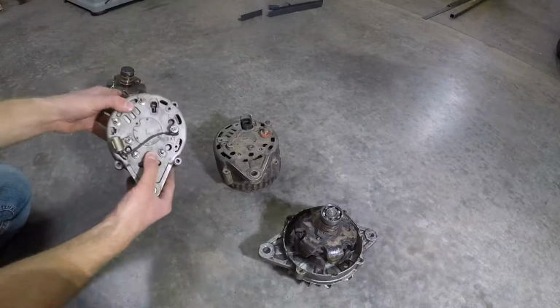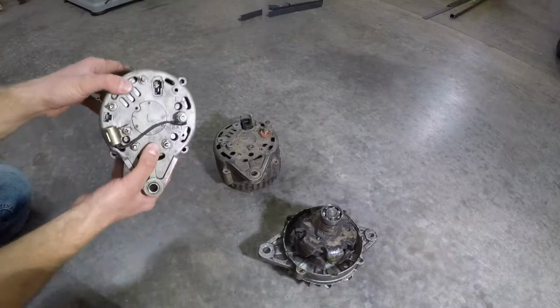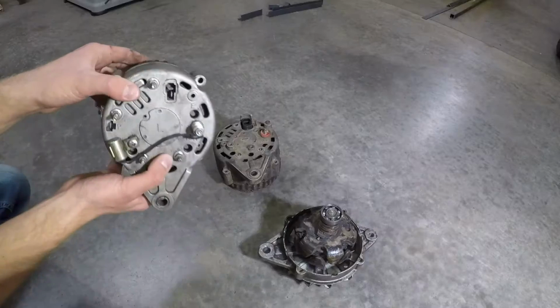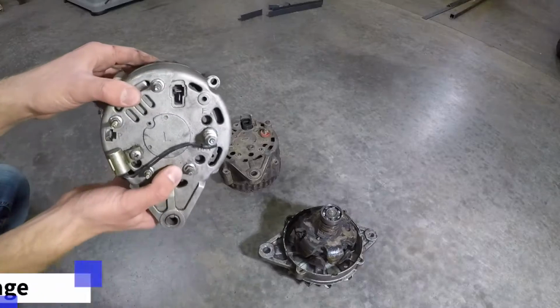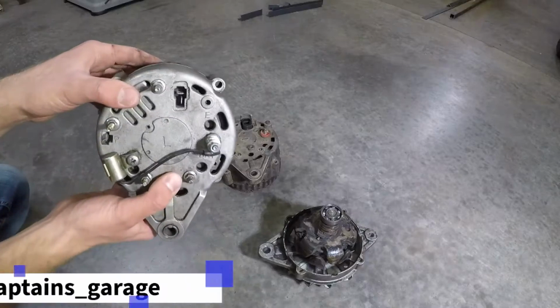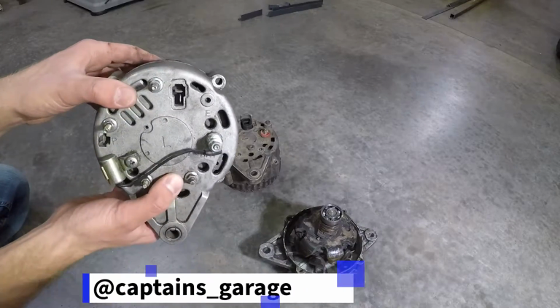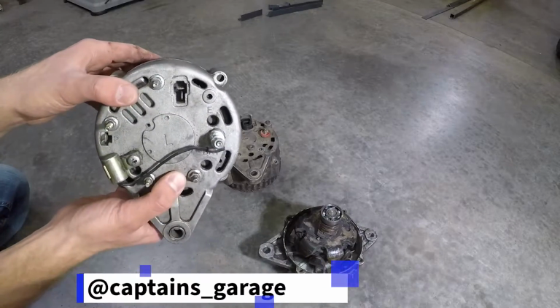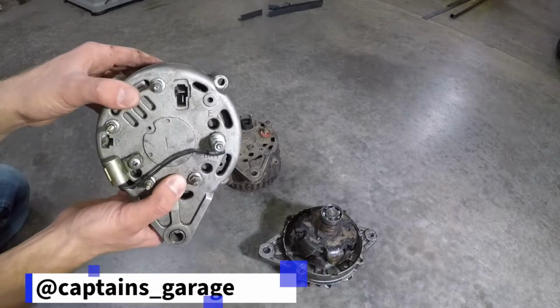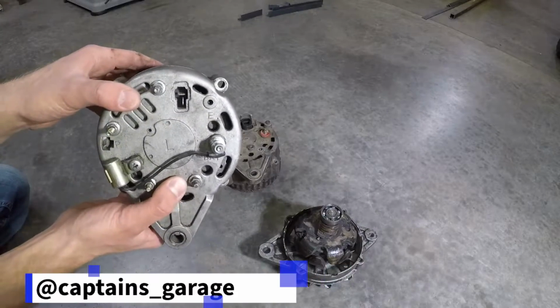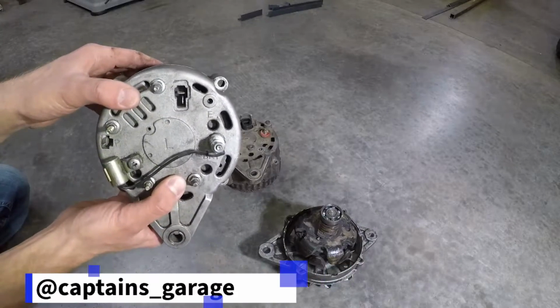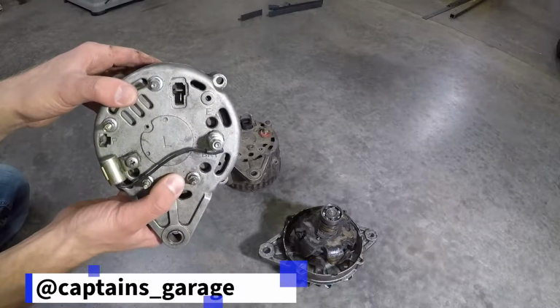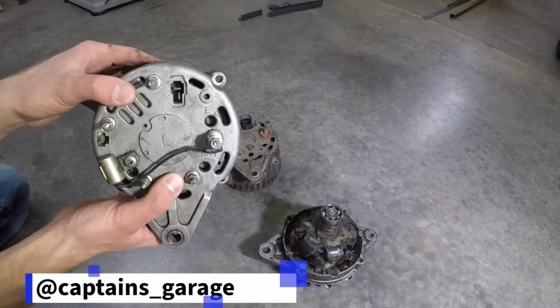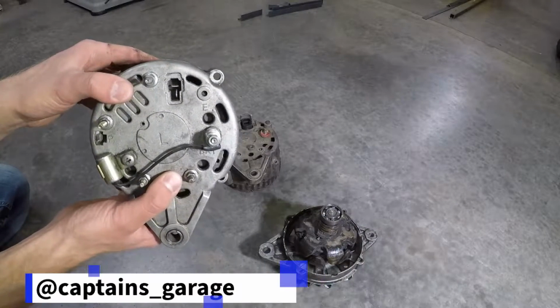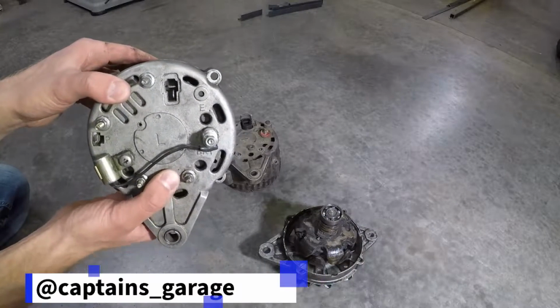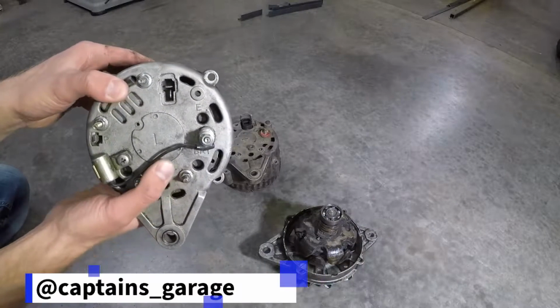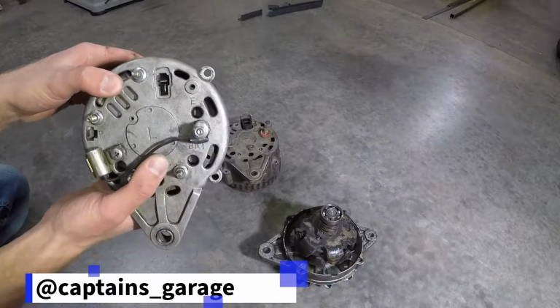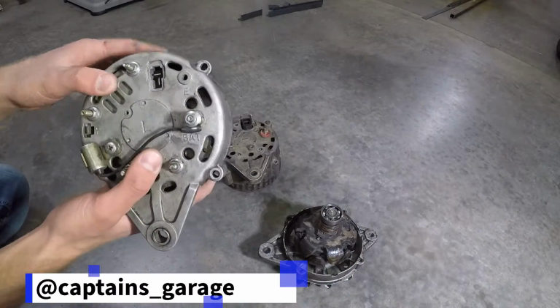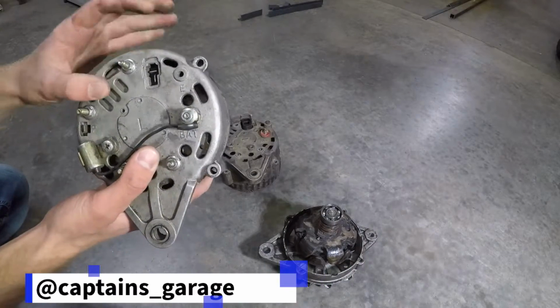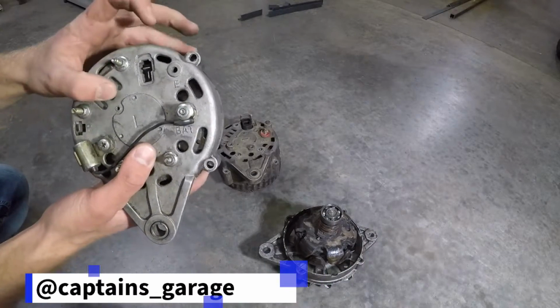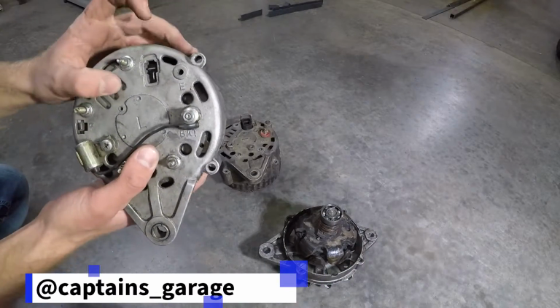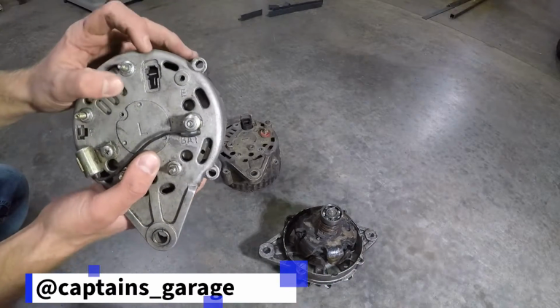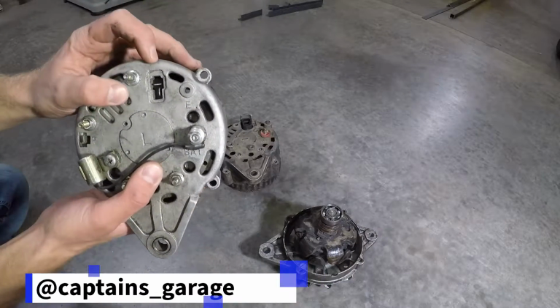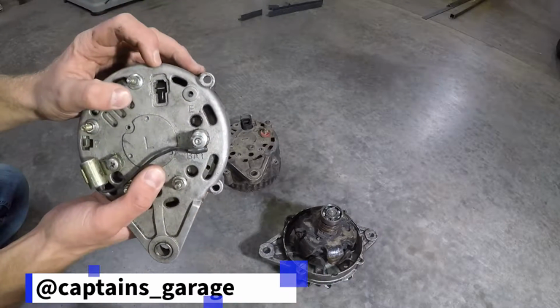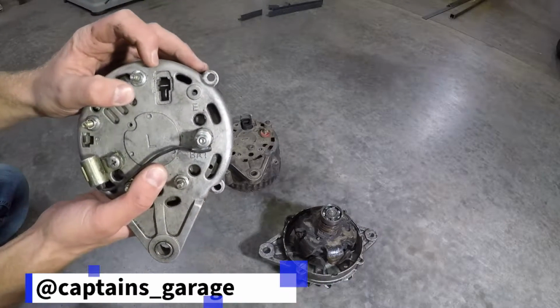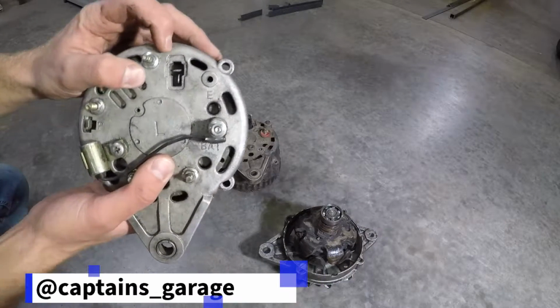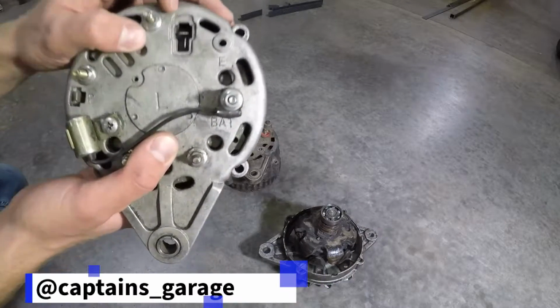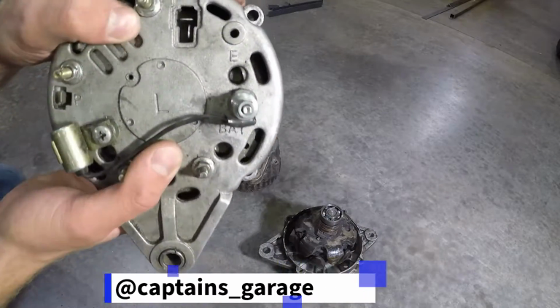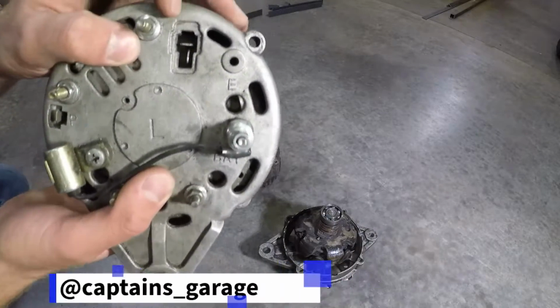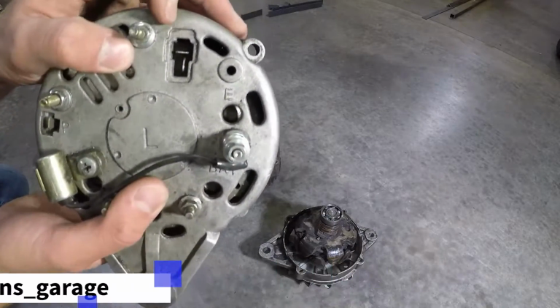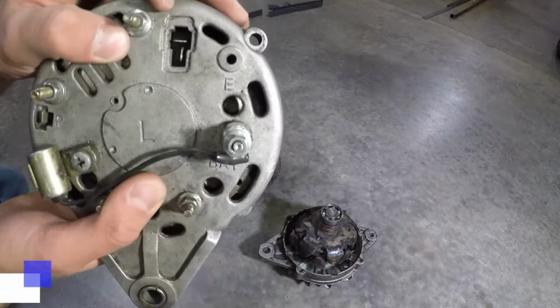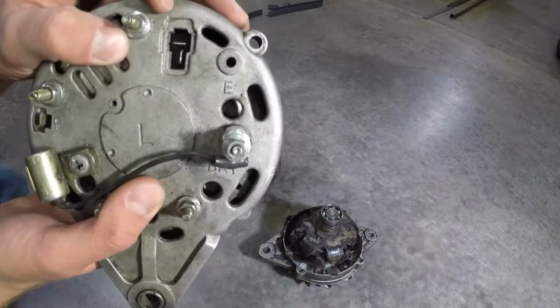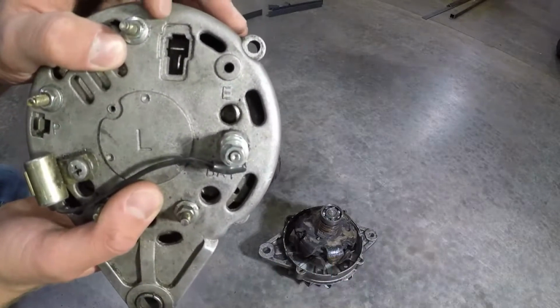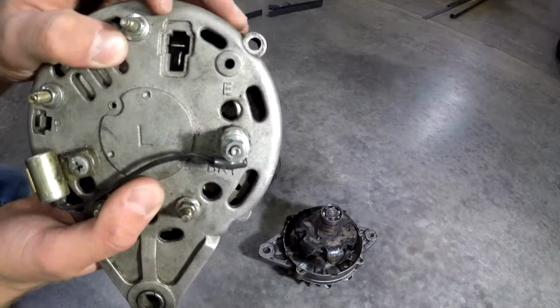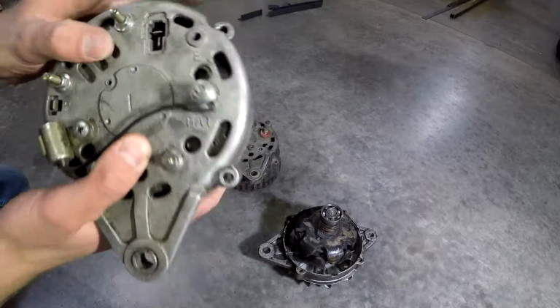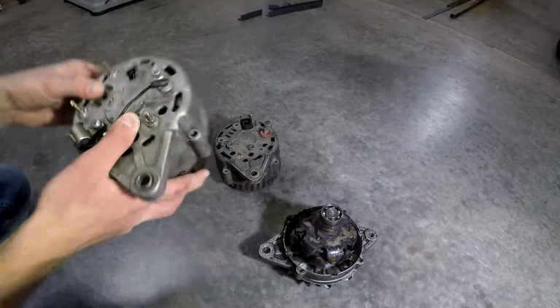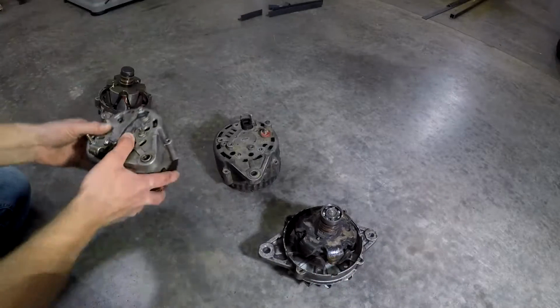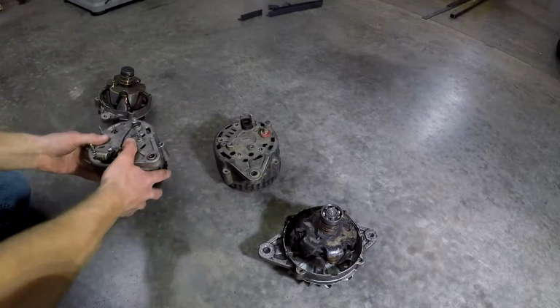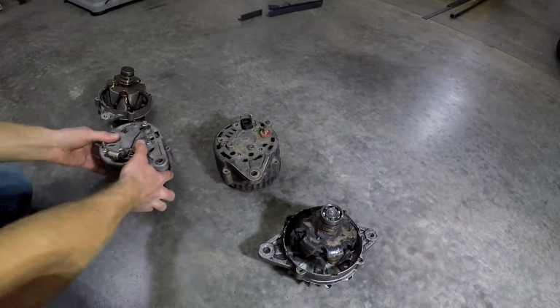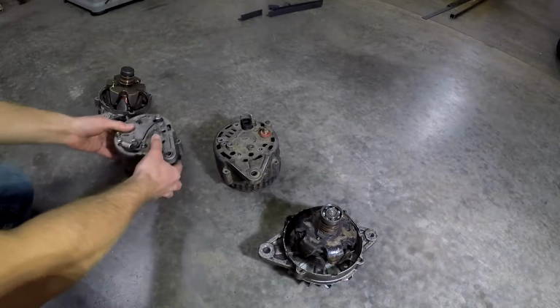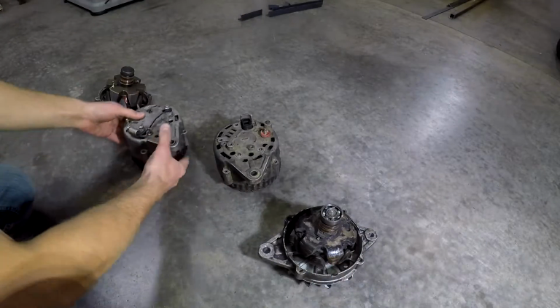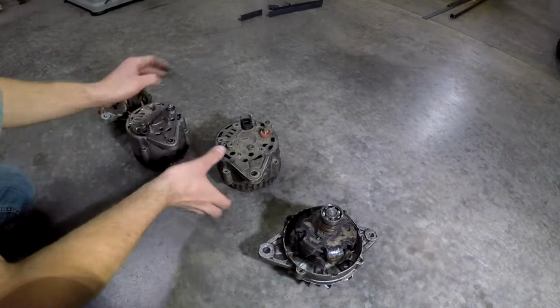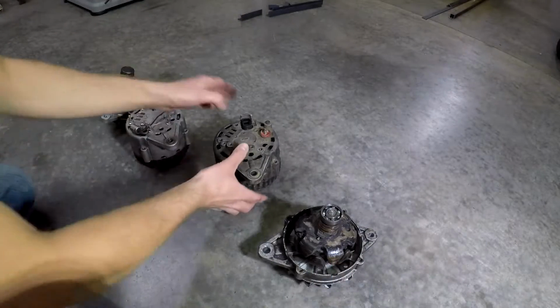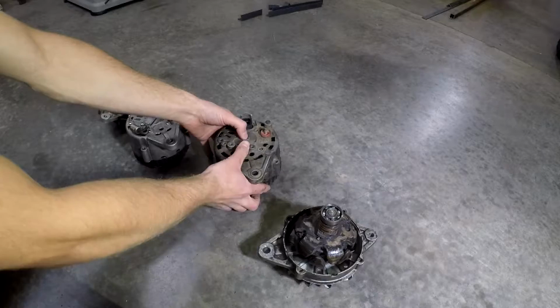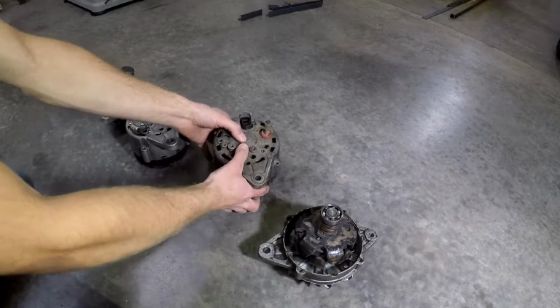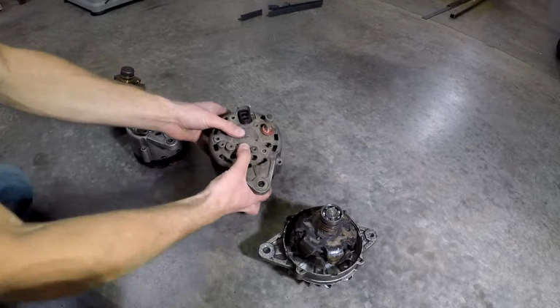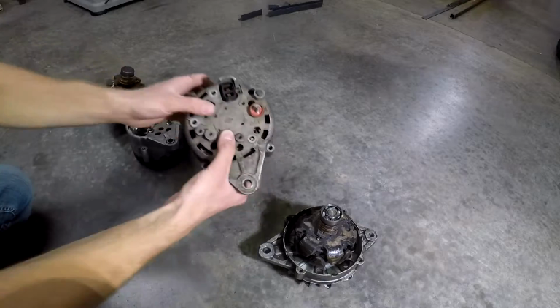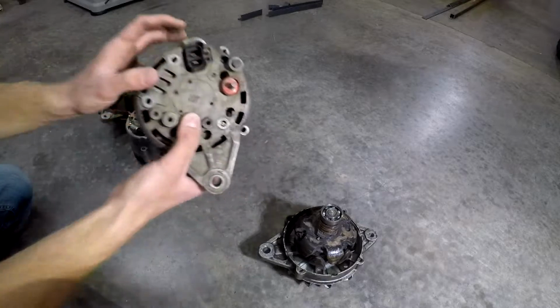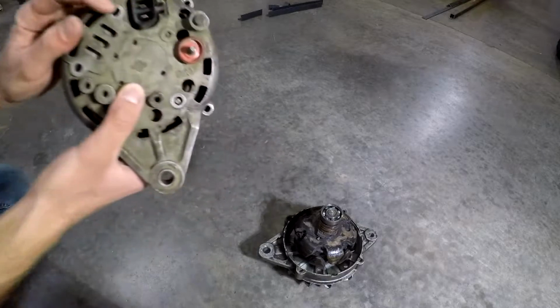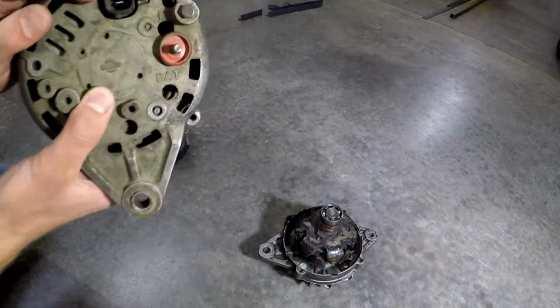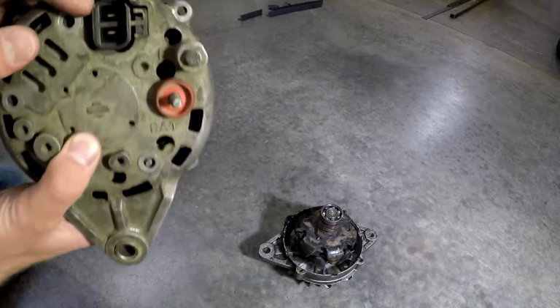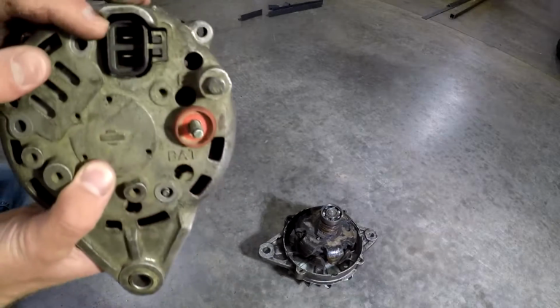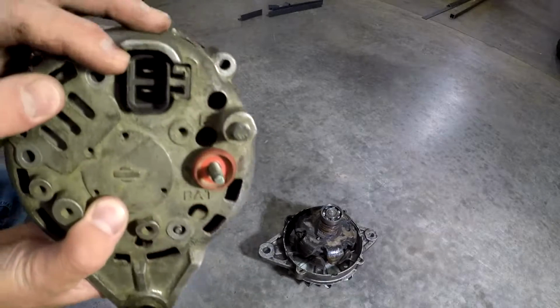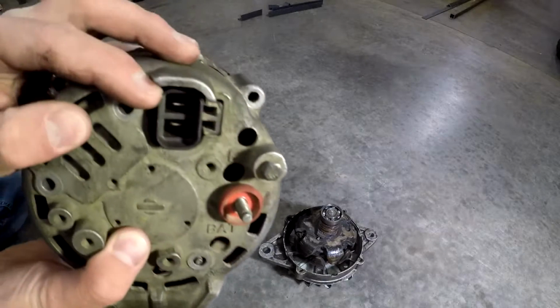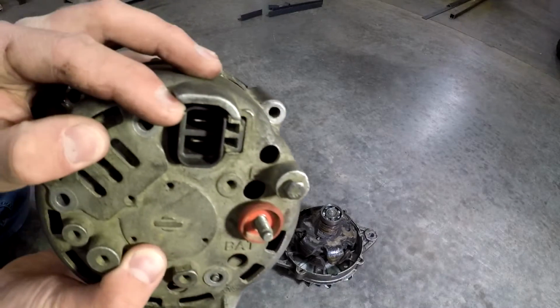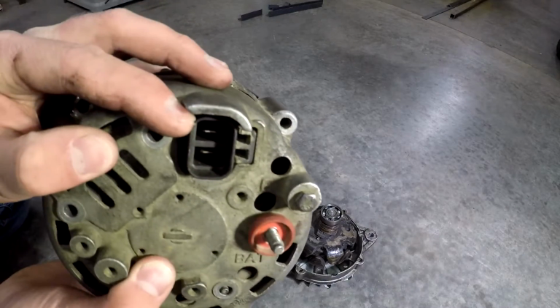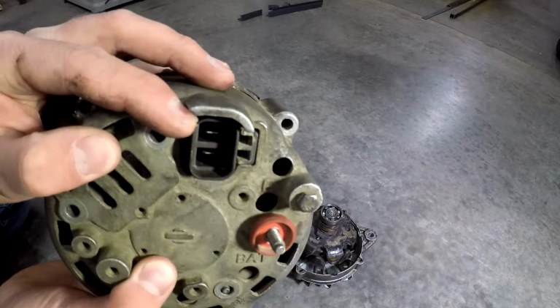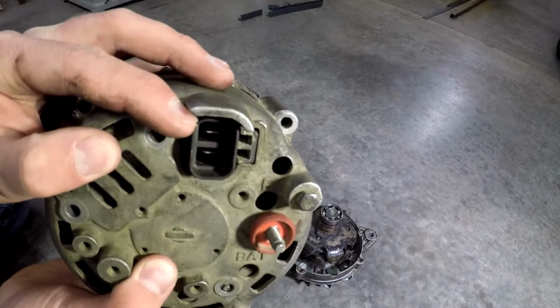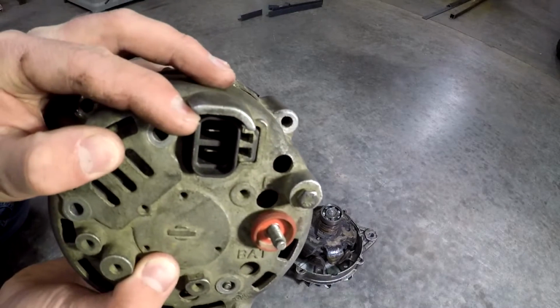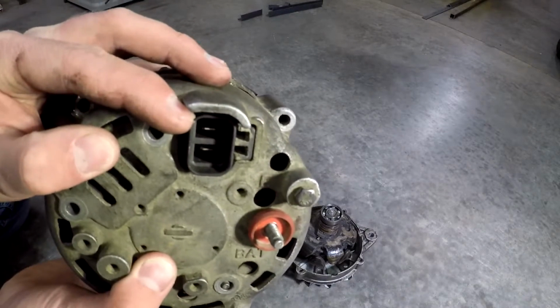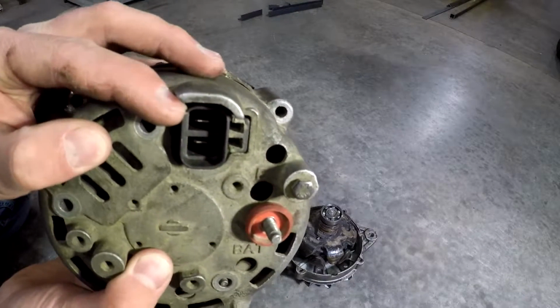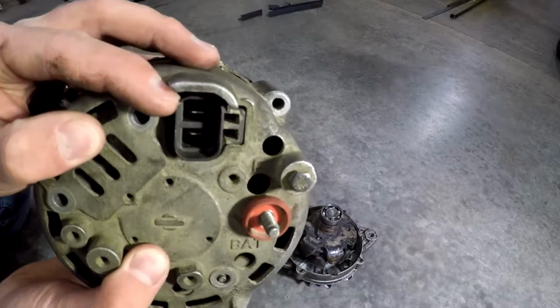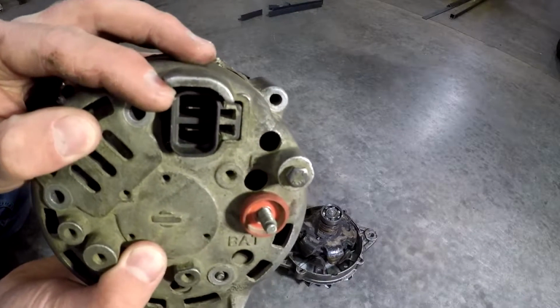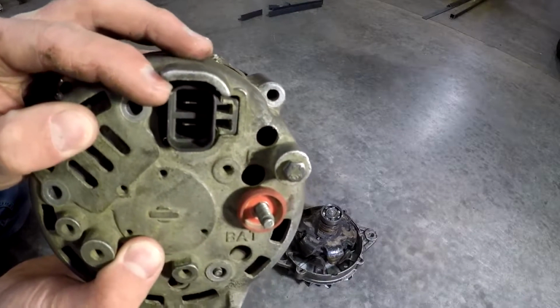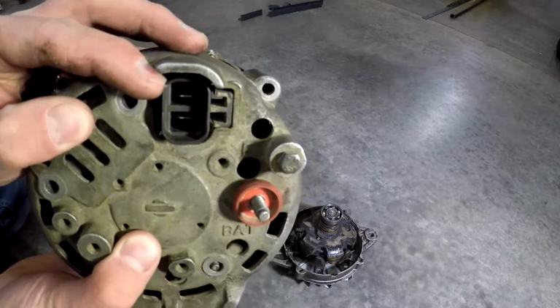There's two main kinds of alternators that came with 720s: the T-plug style and the parallel plug style.